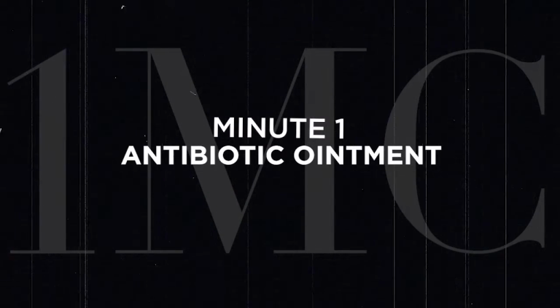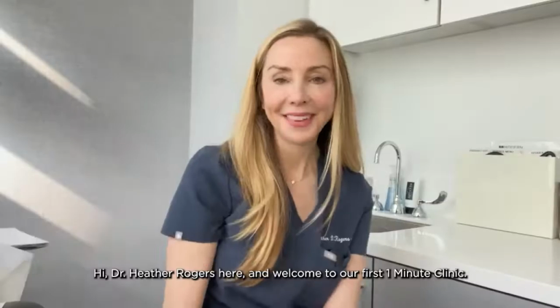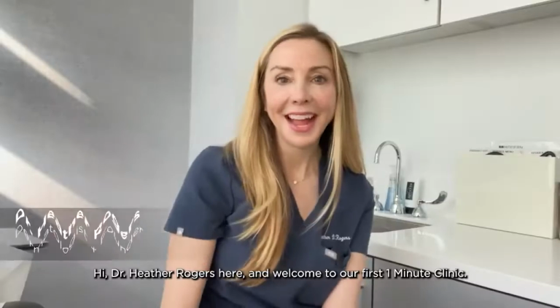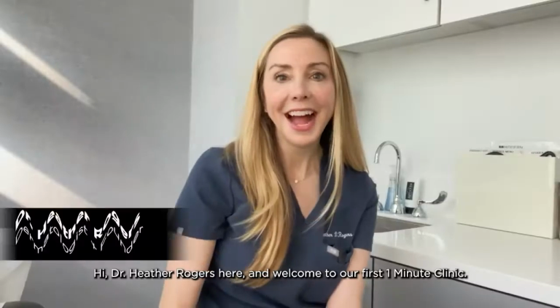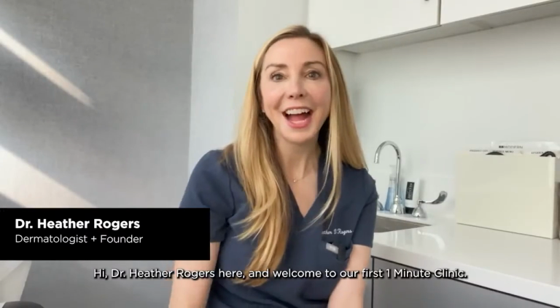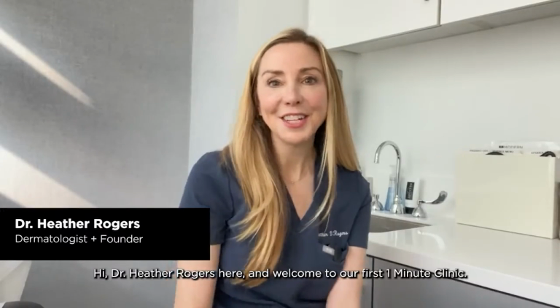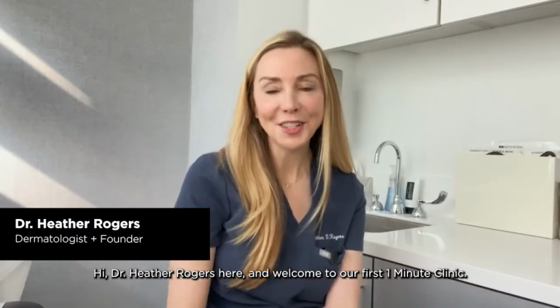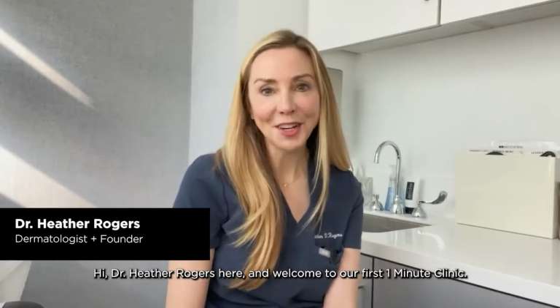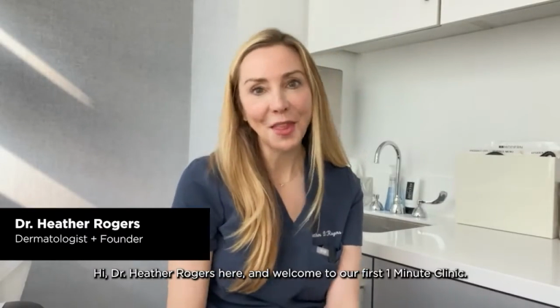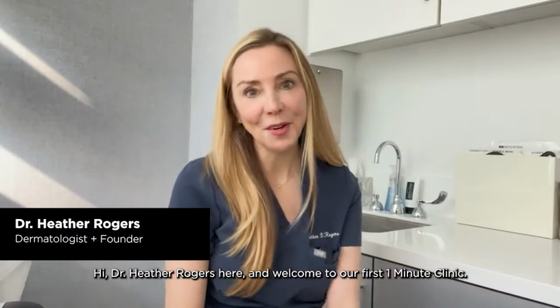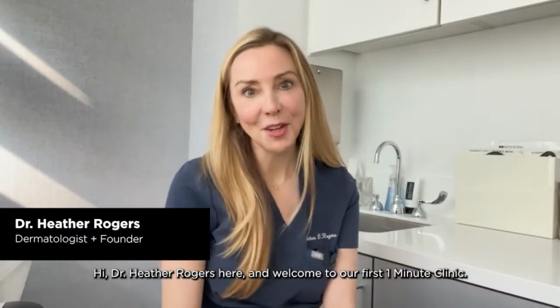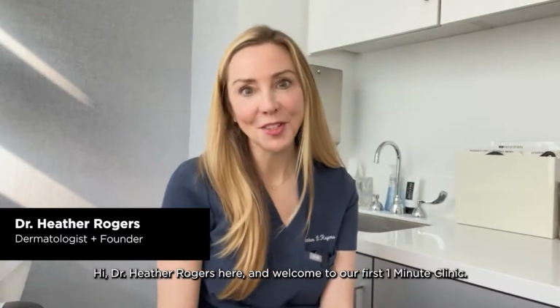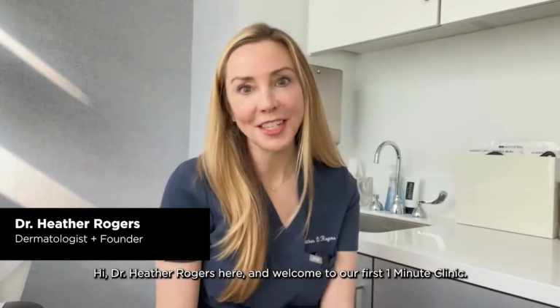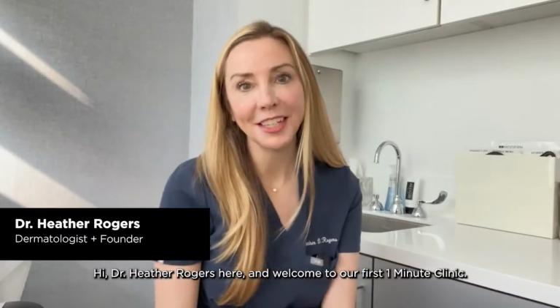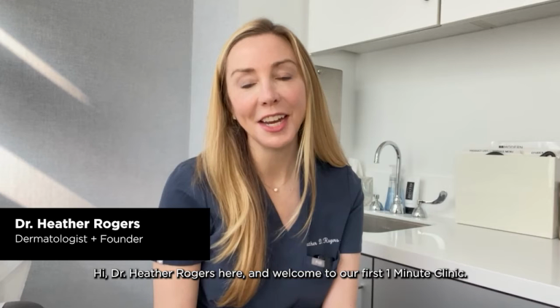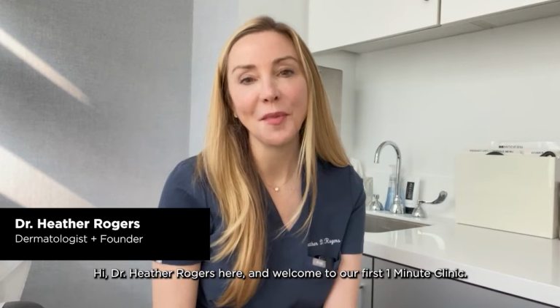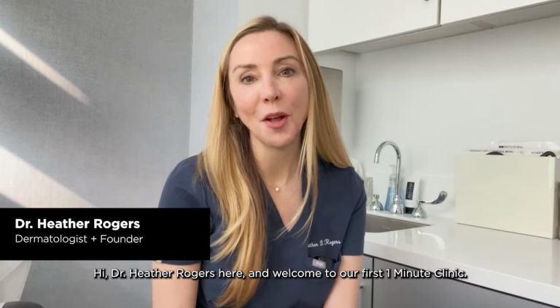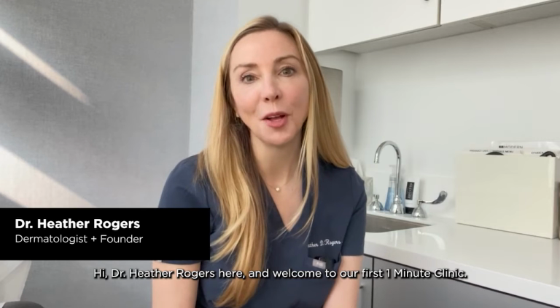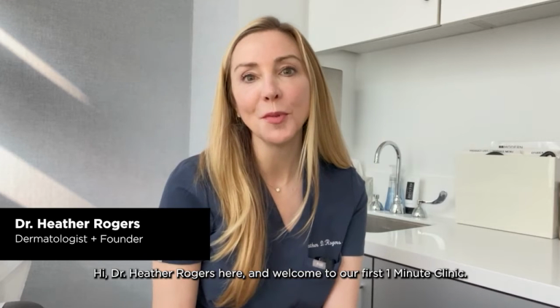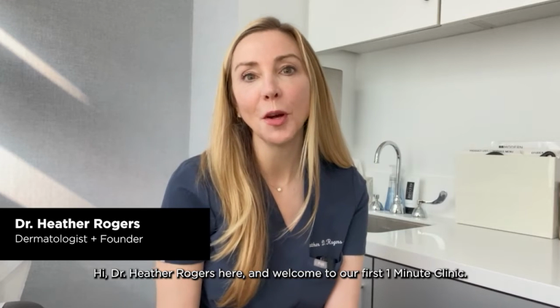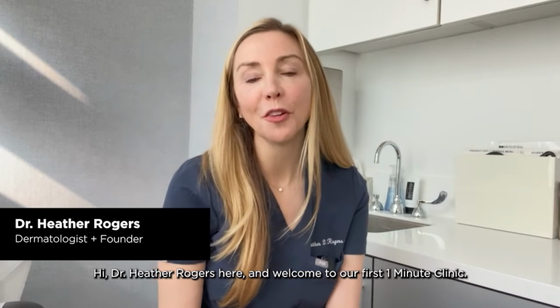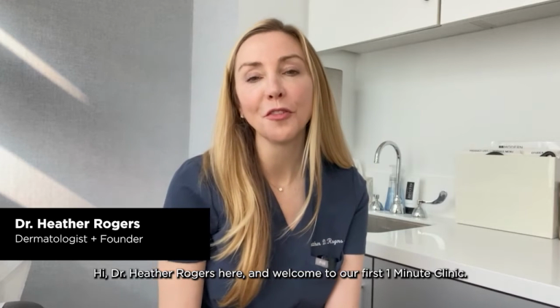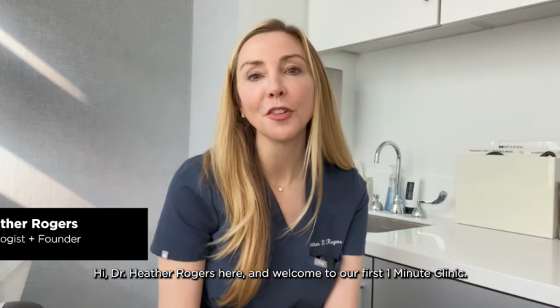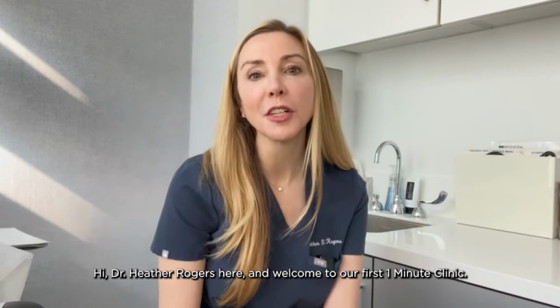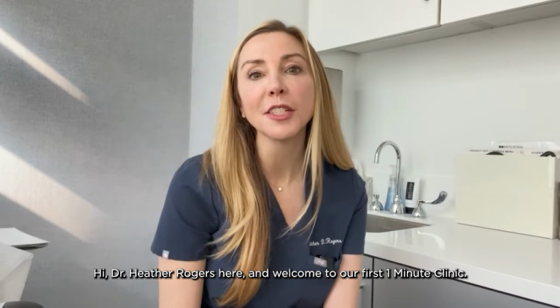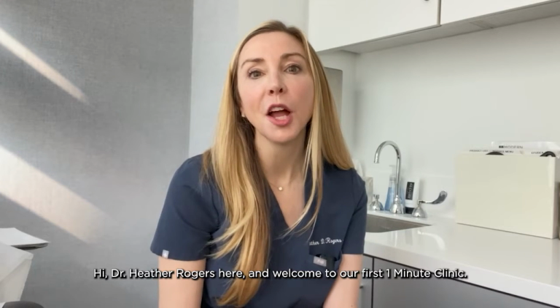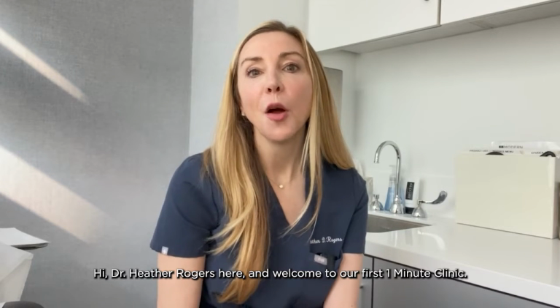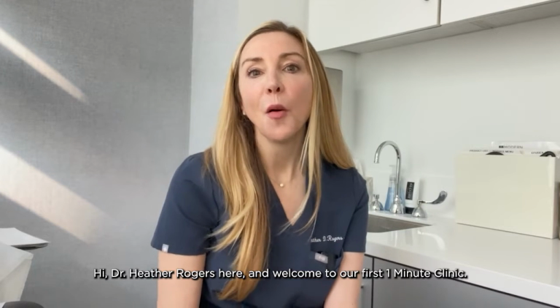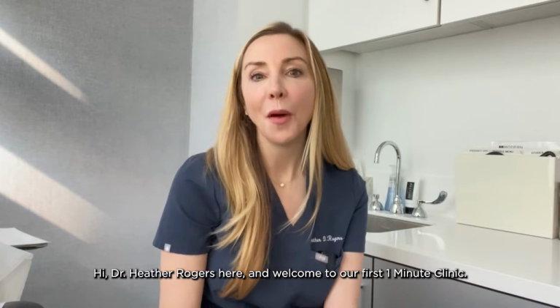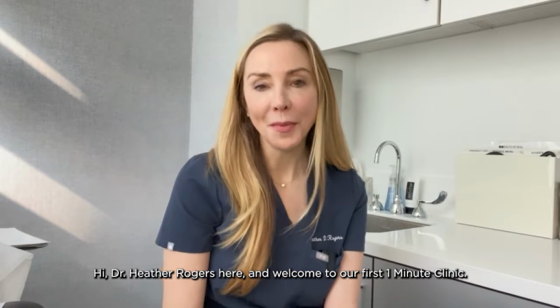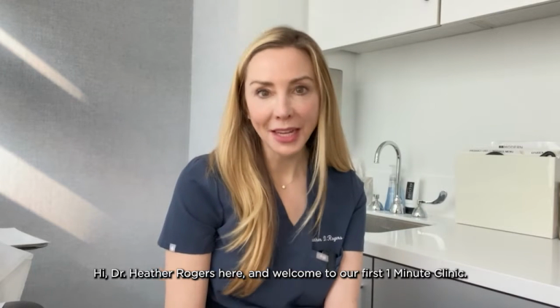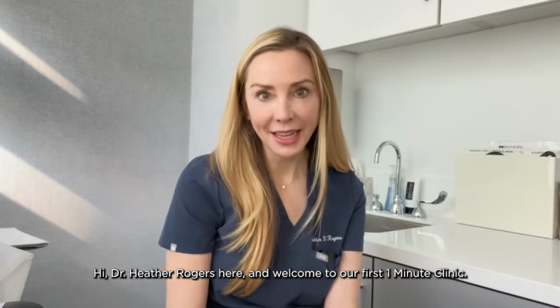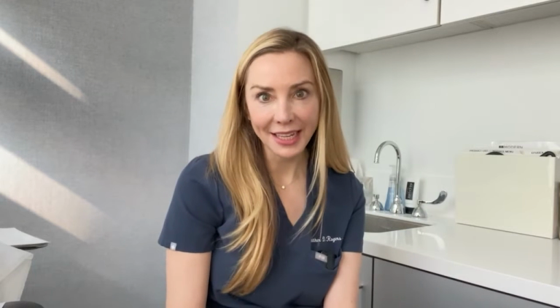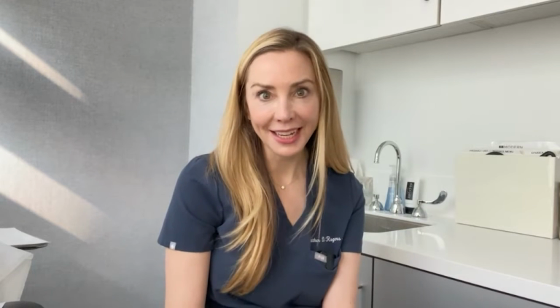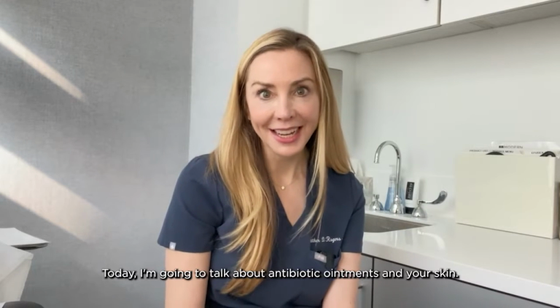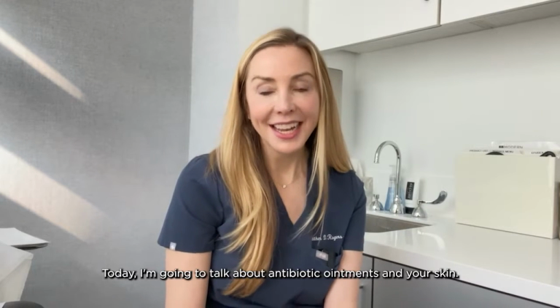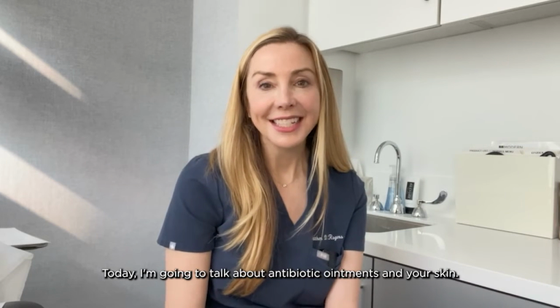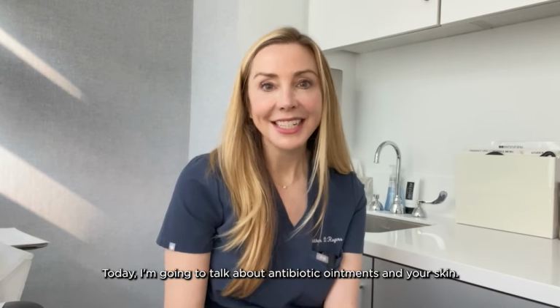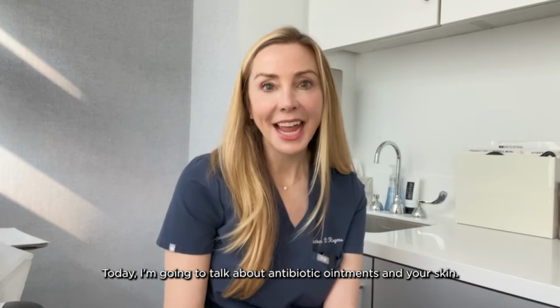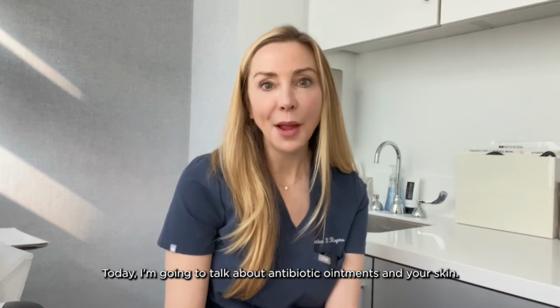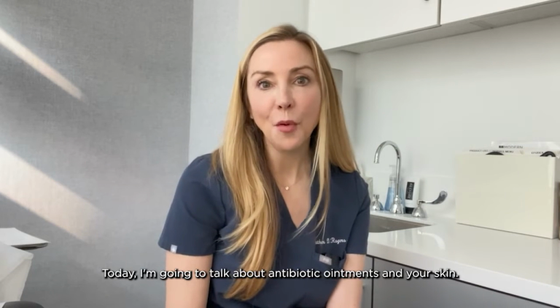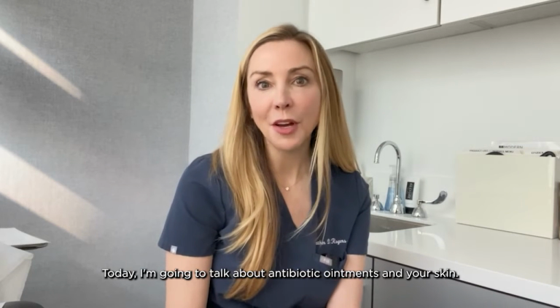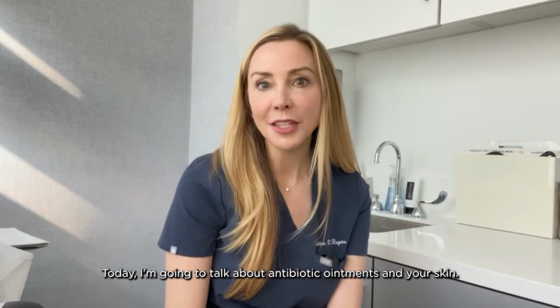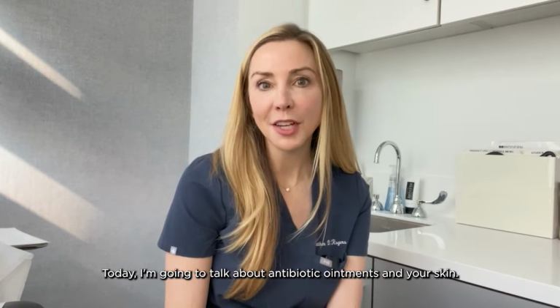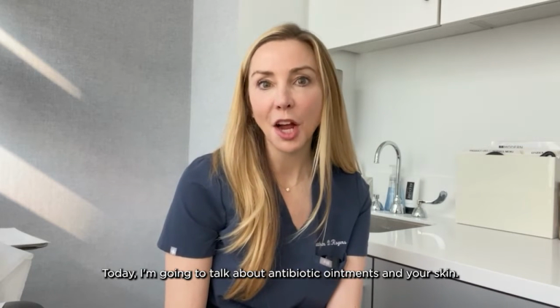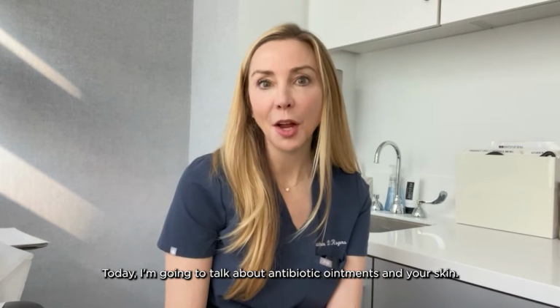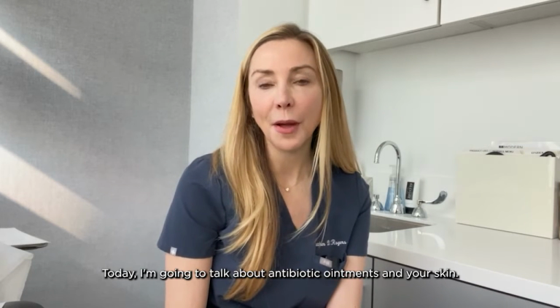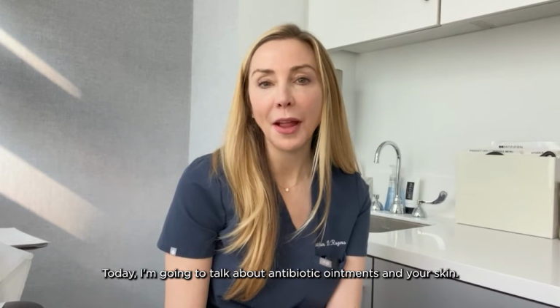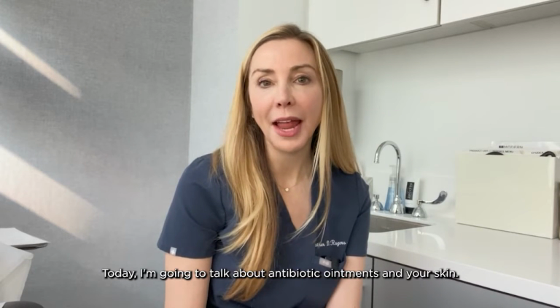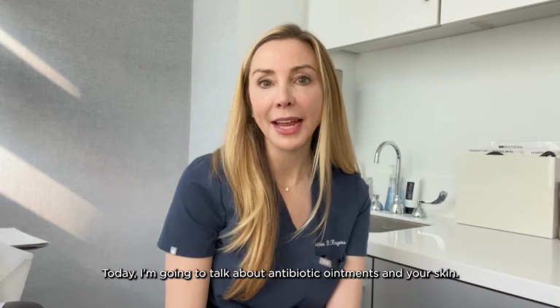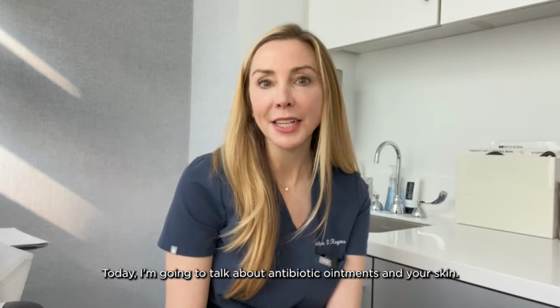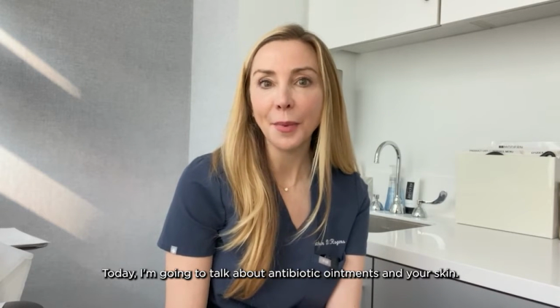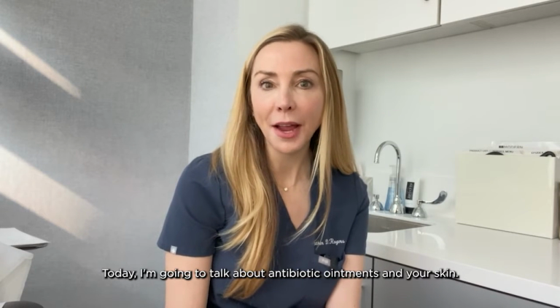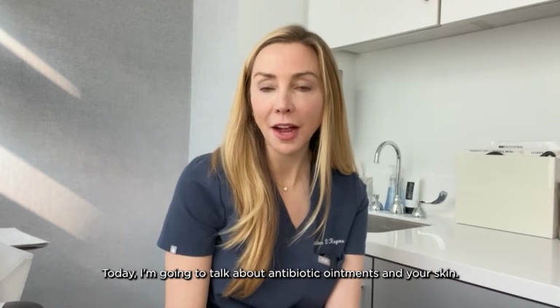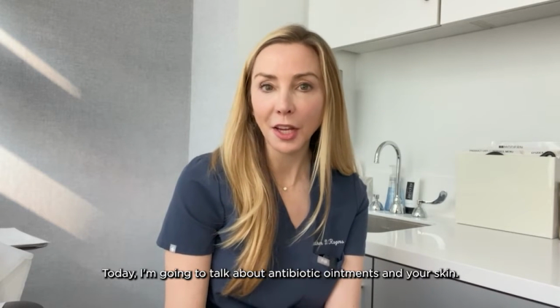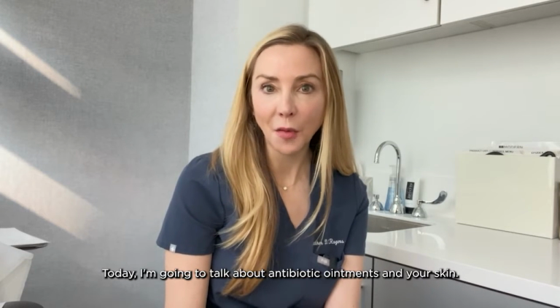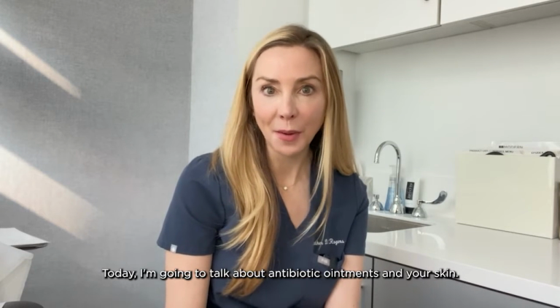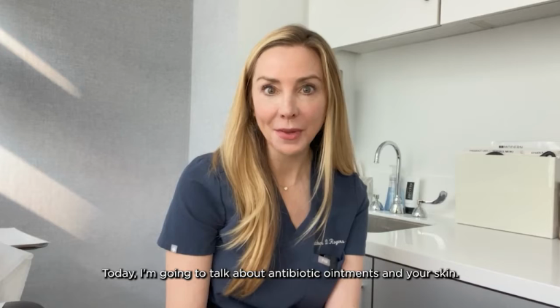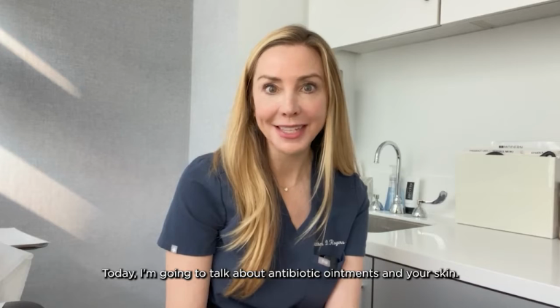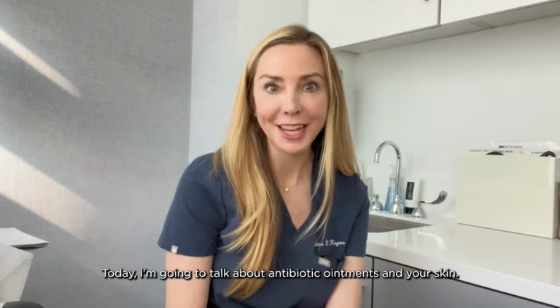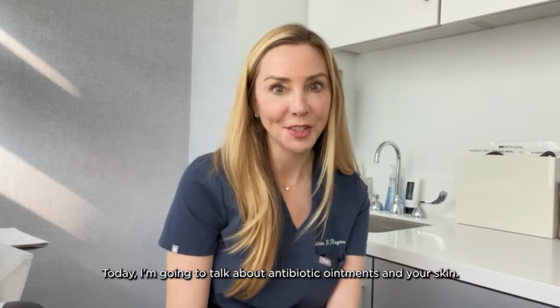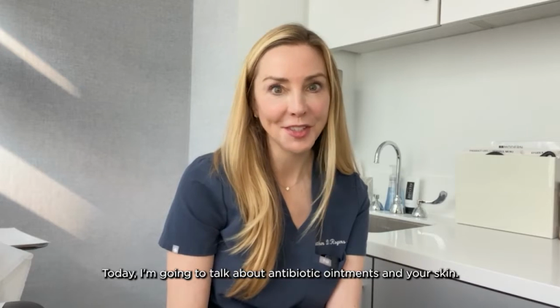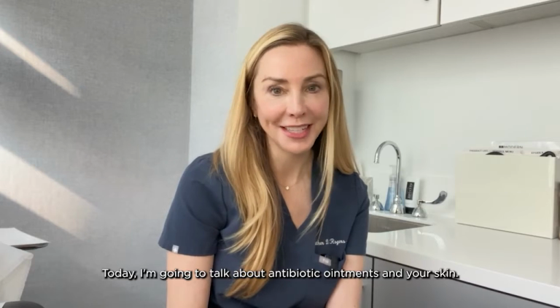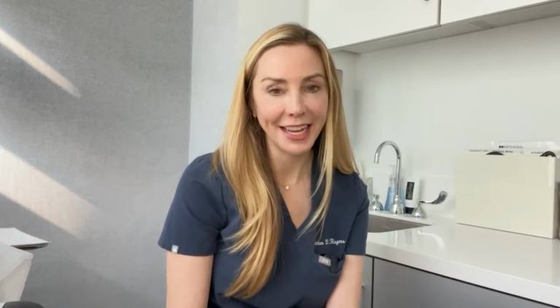Hi, Dr. Heather Rogers here, and welcome to our first One Minute Clinic. Today I'm going to talk about antibiotic ointments and your skin.